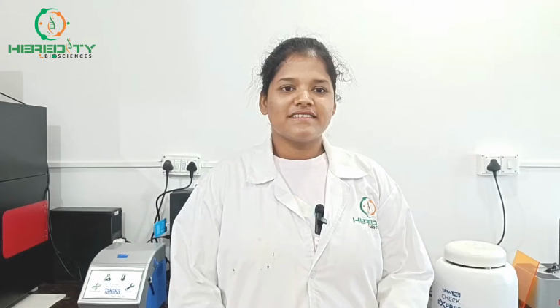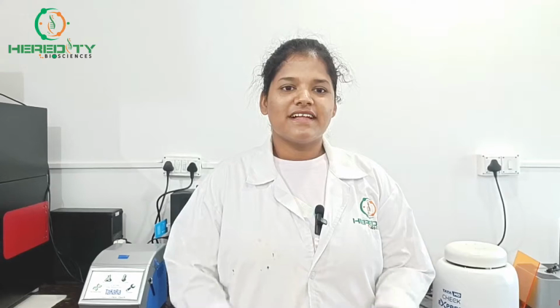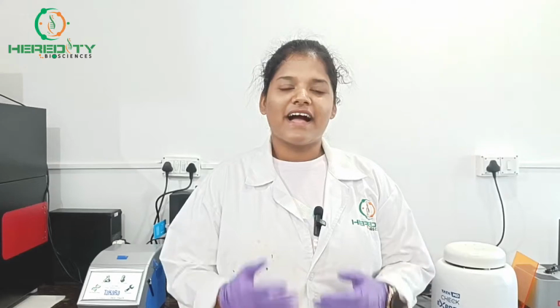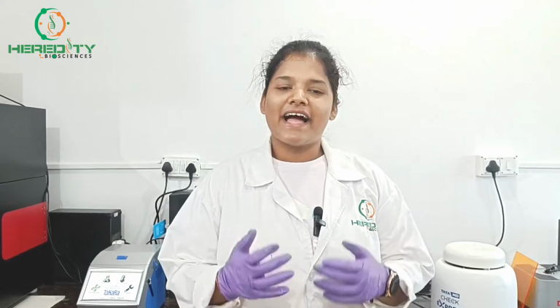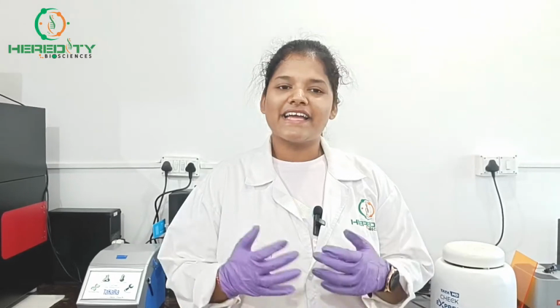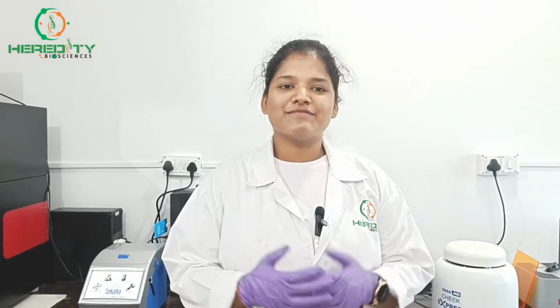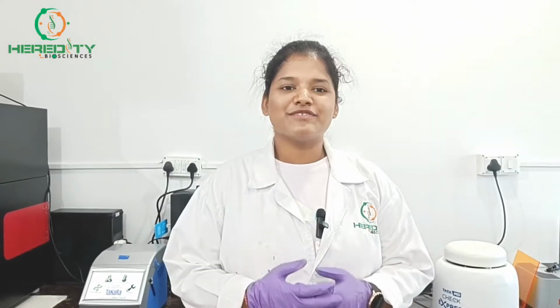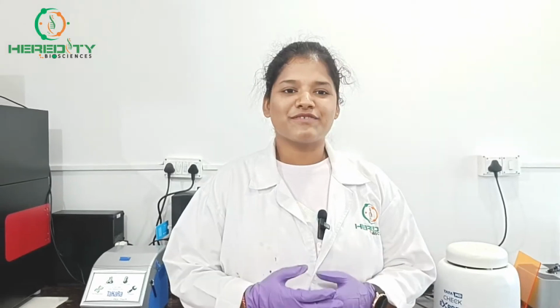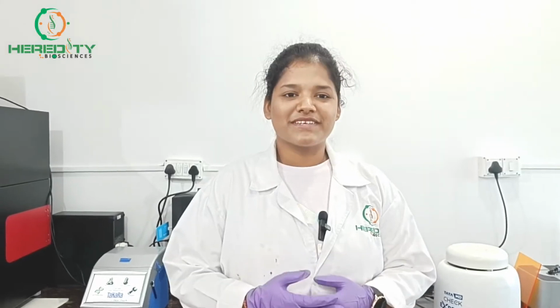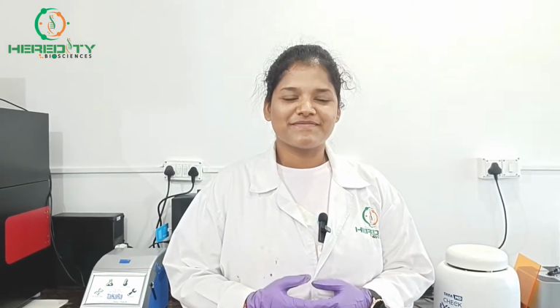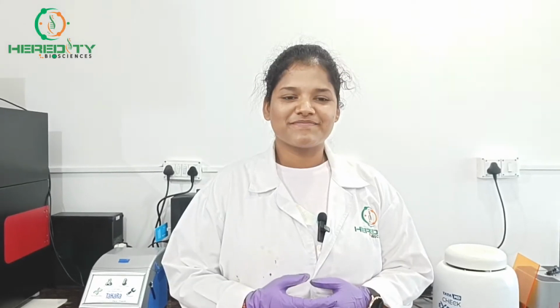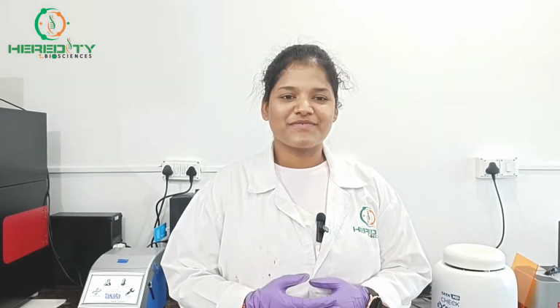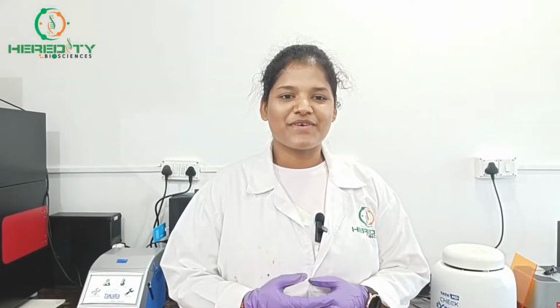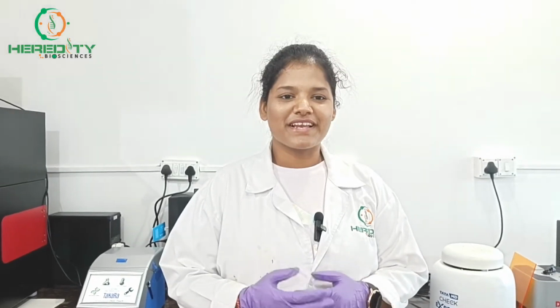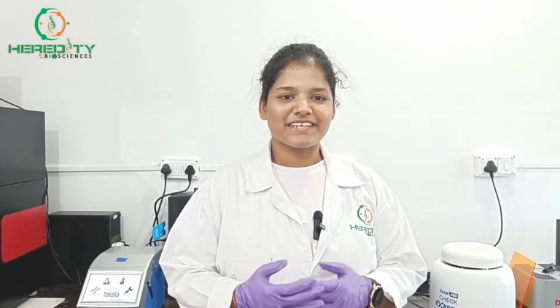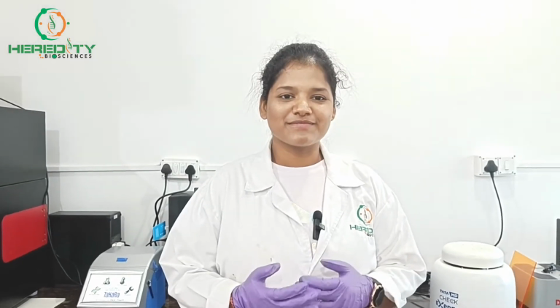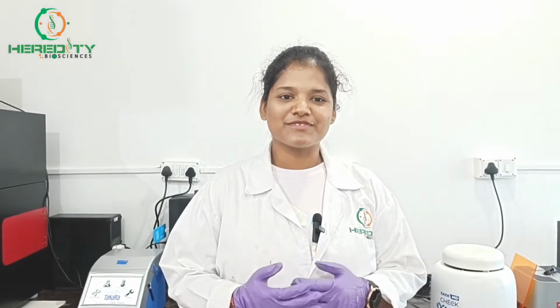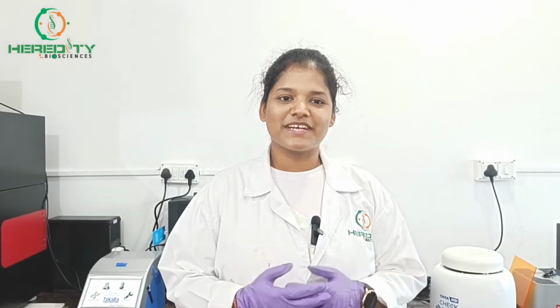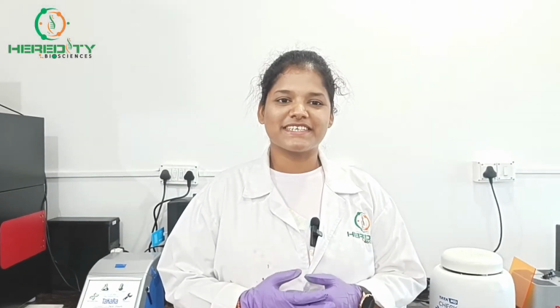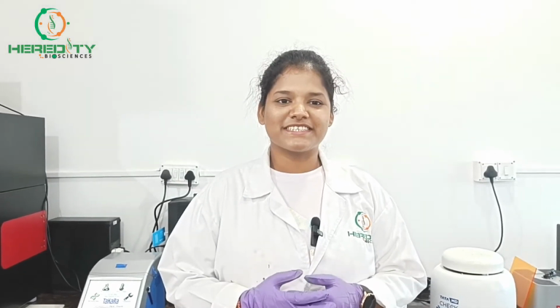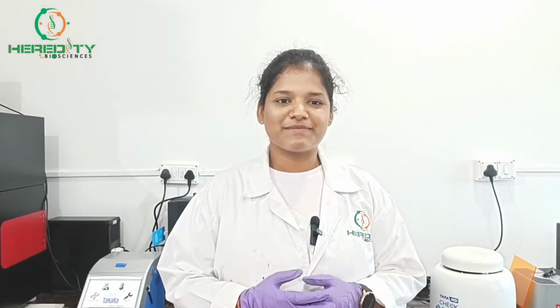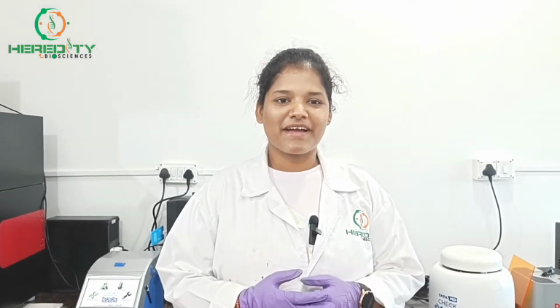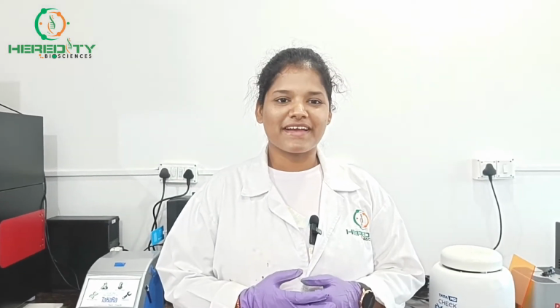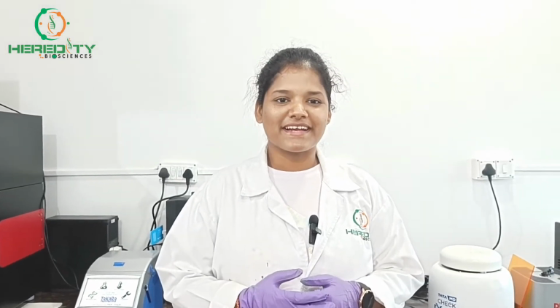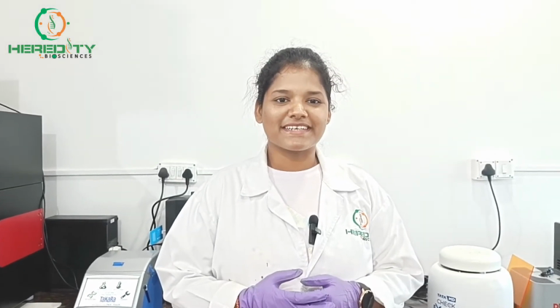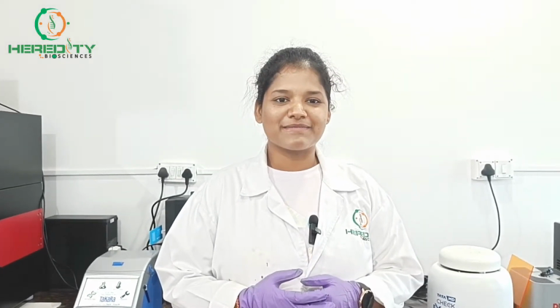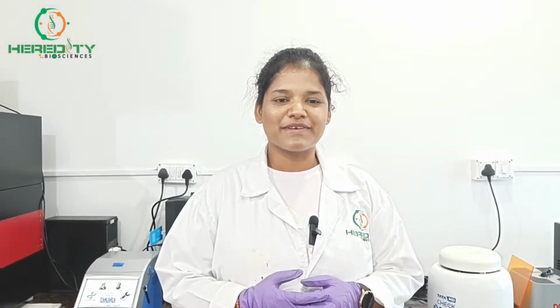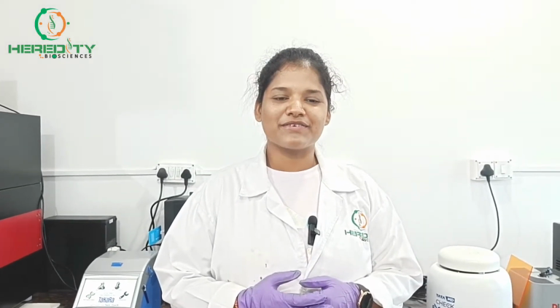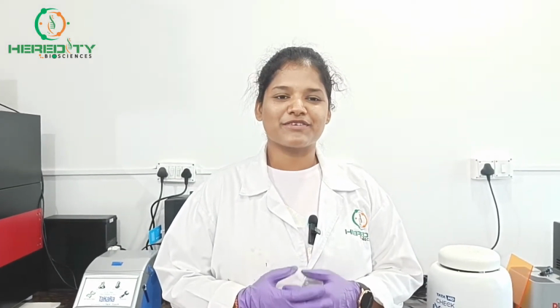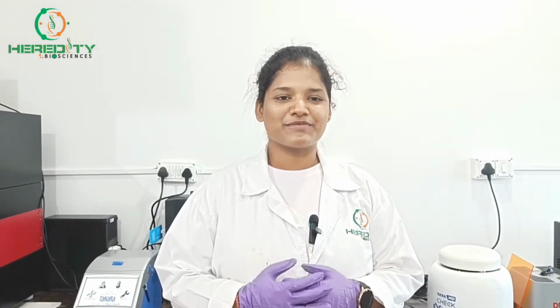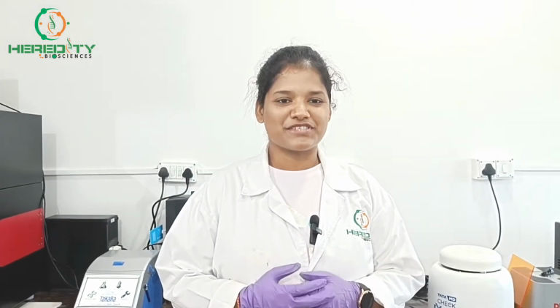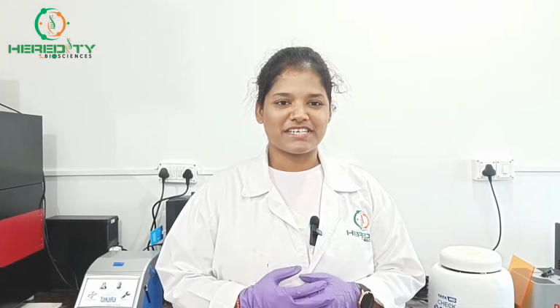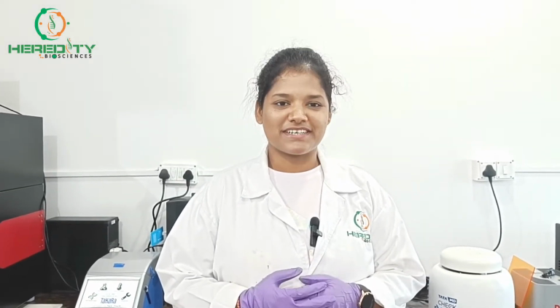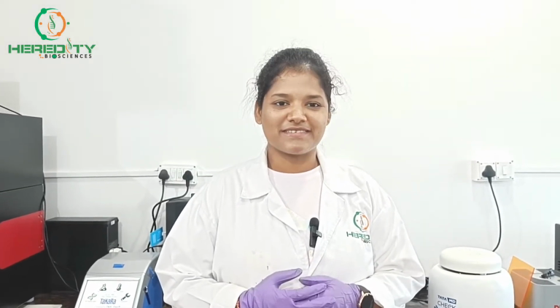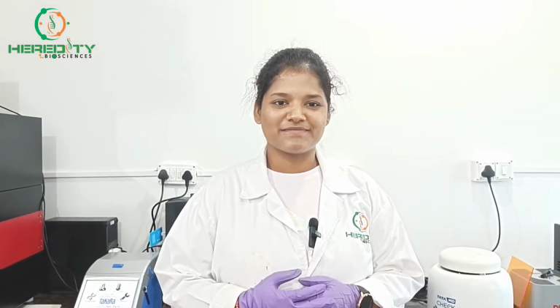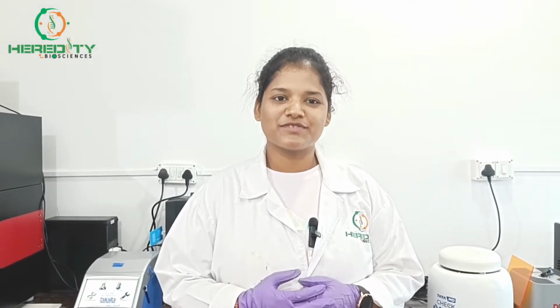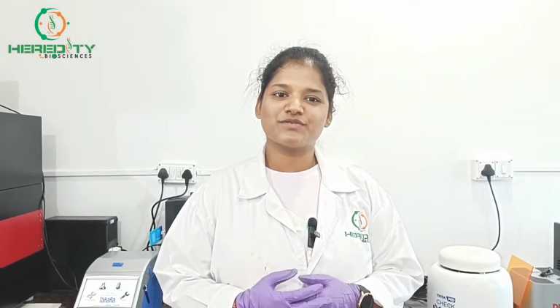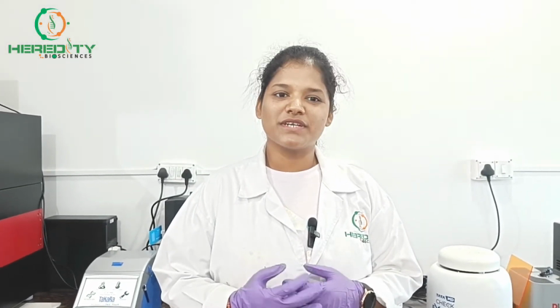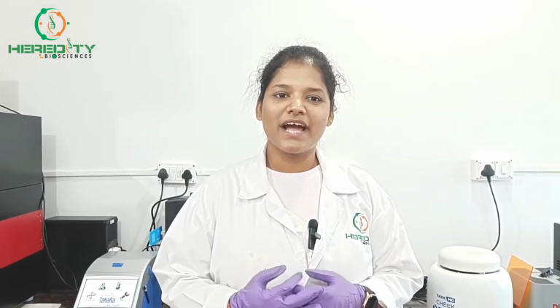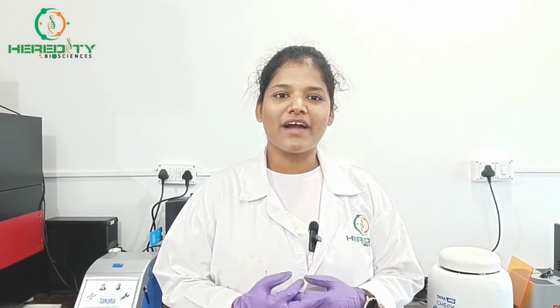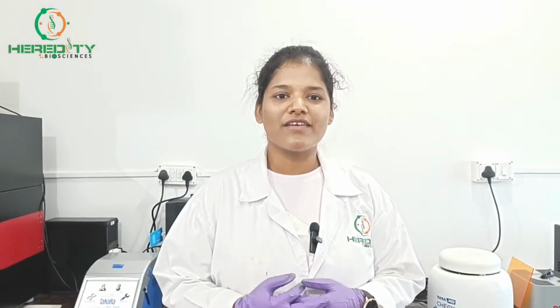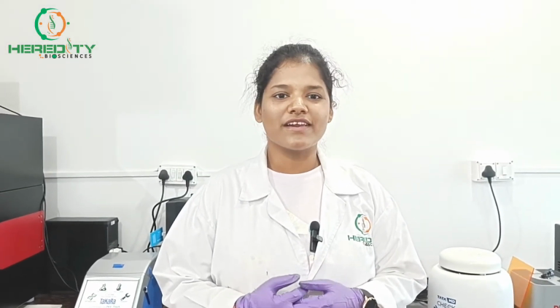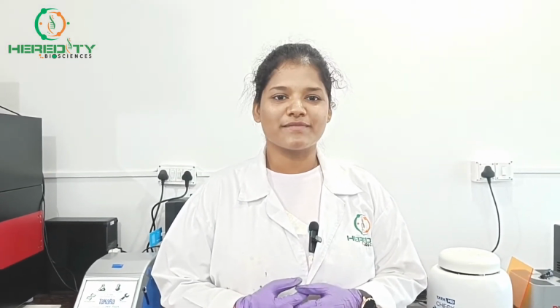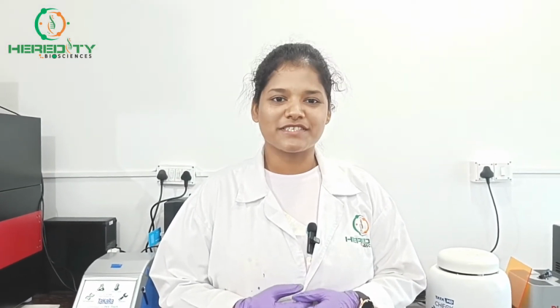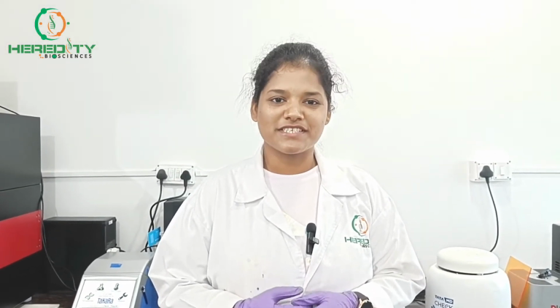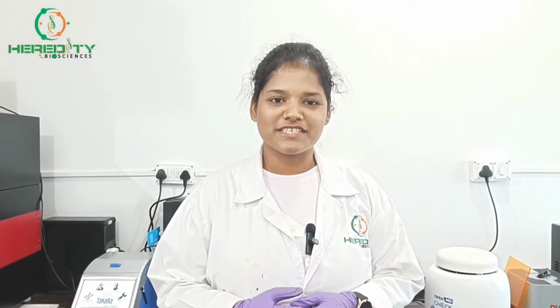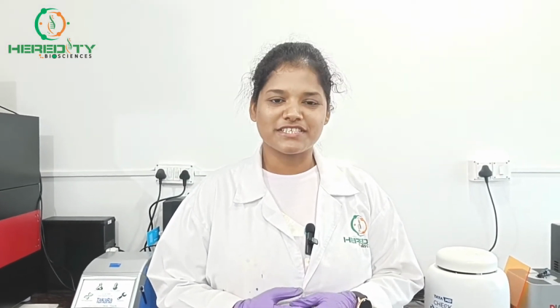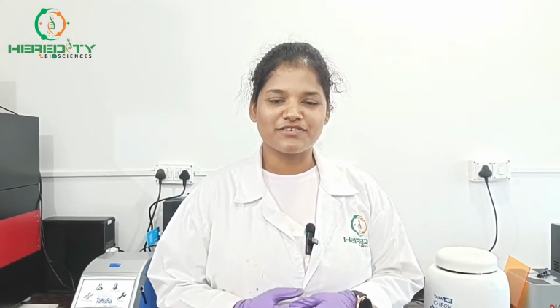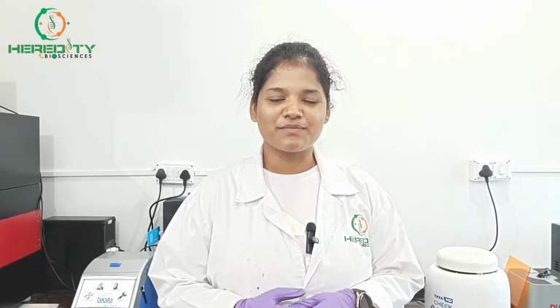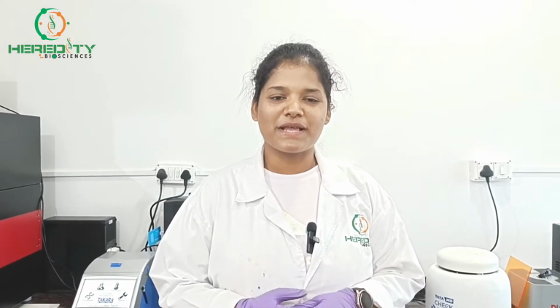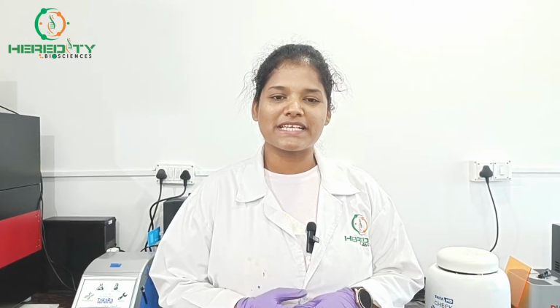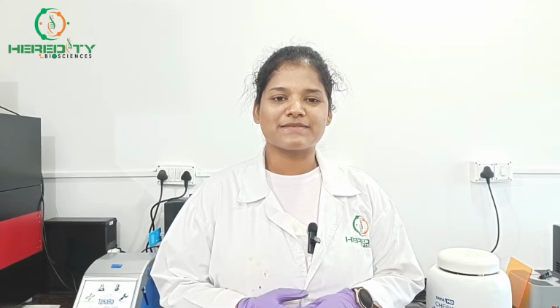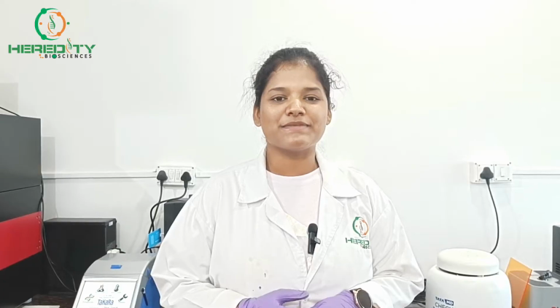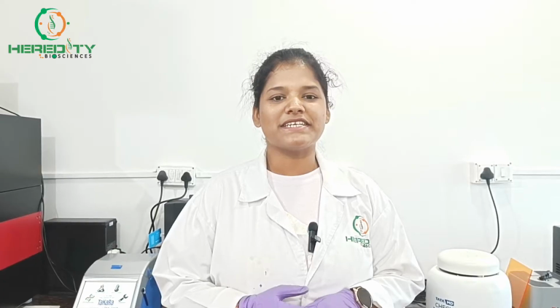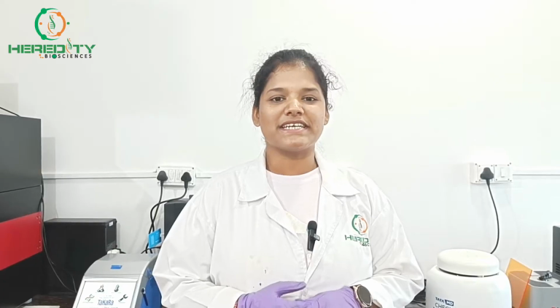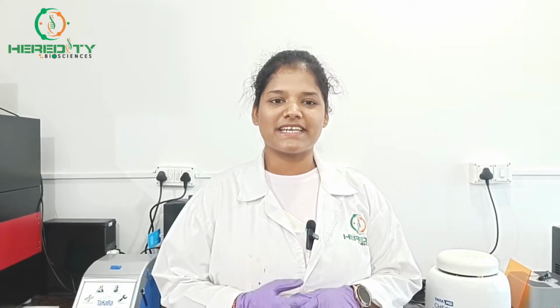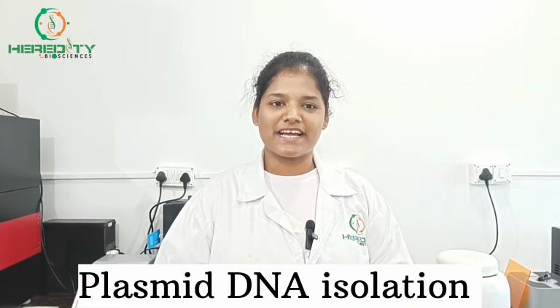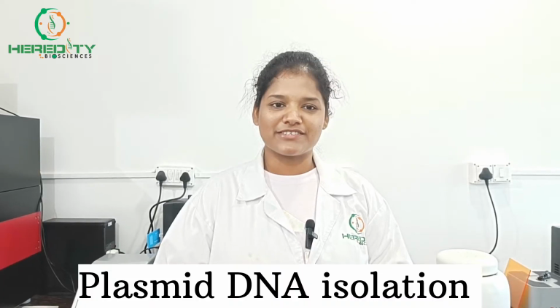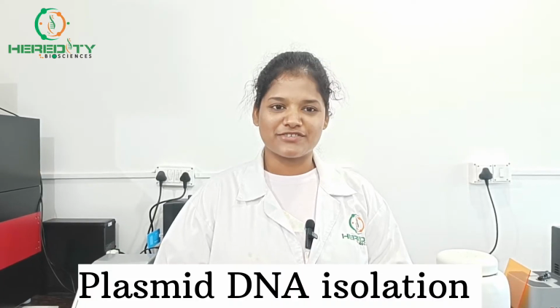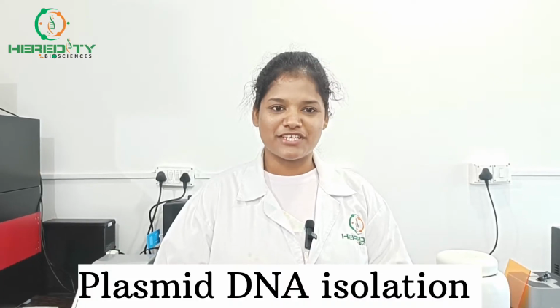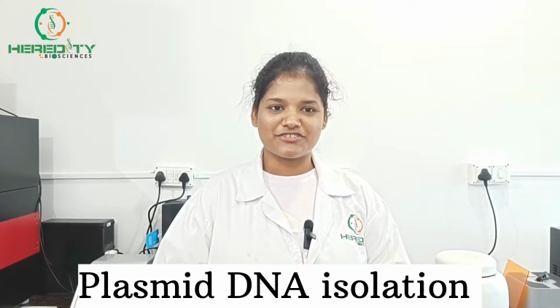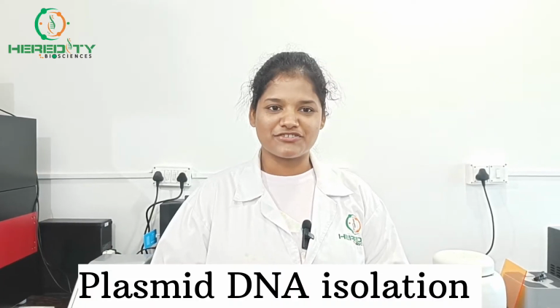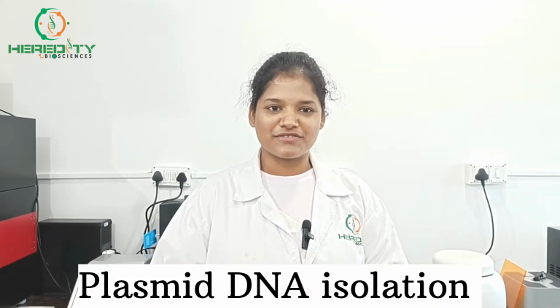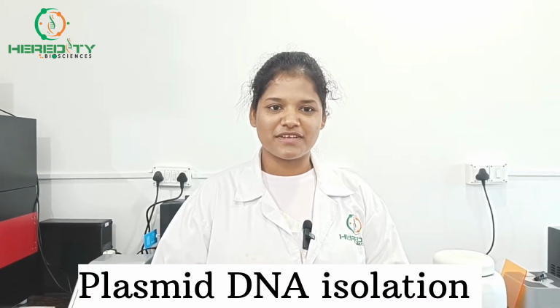Hi everyone, welcome to Heddy Dubai Academy YouTube channel. Today I will demonstrate Plasmid DNA Isolation.